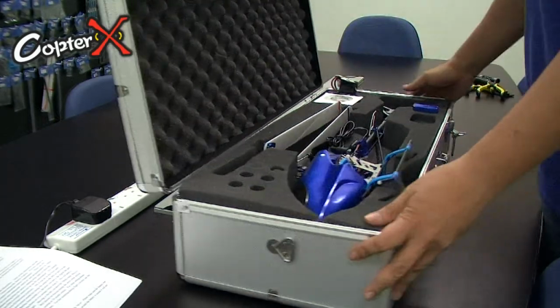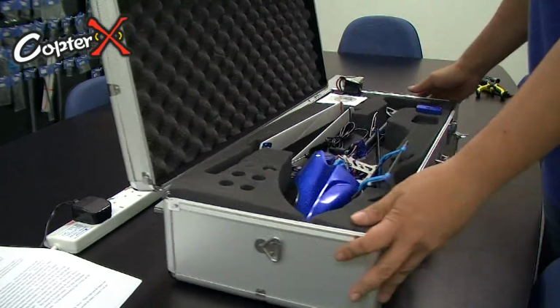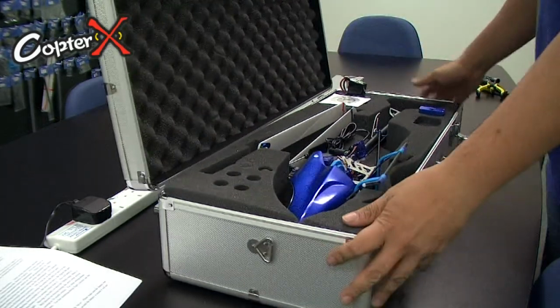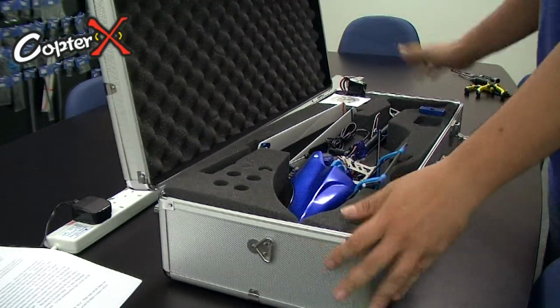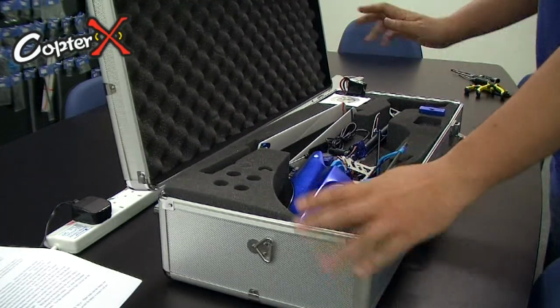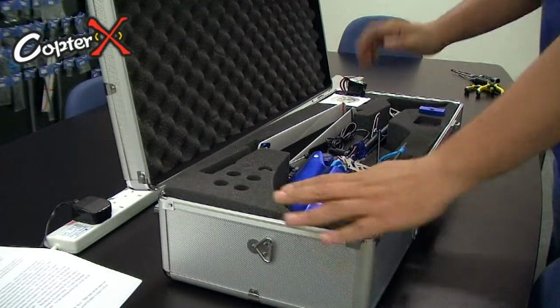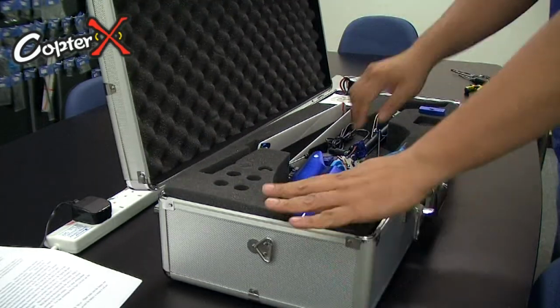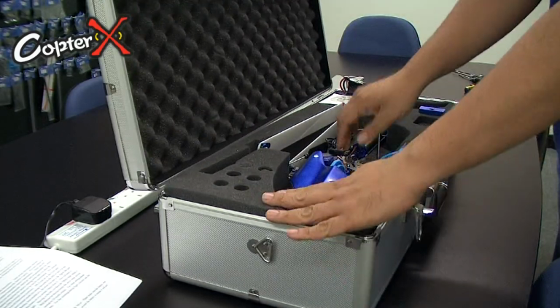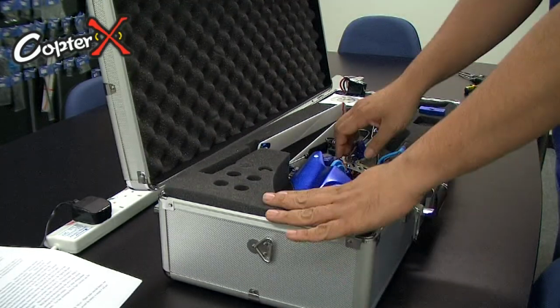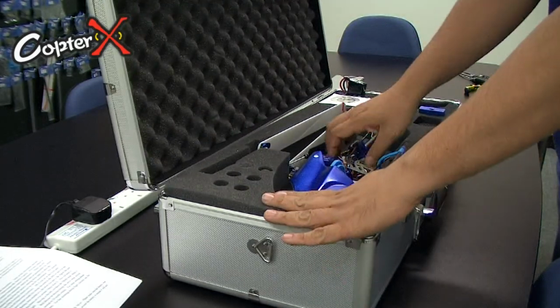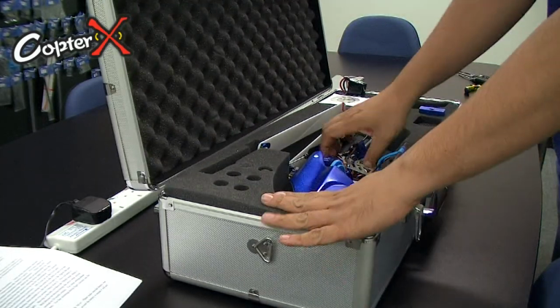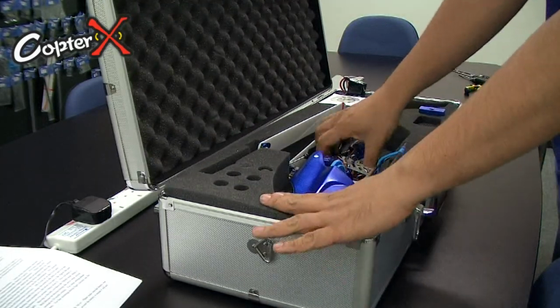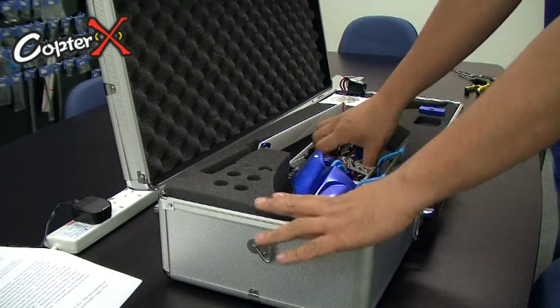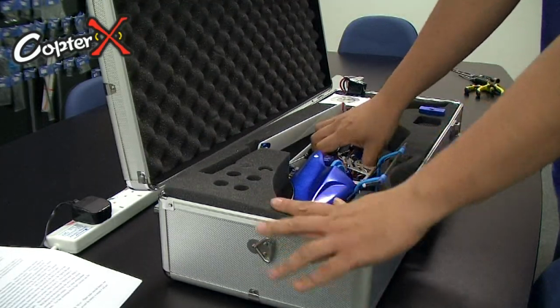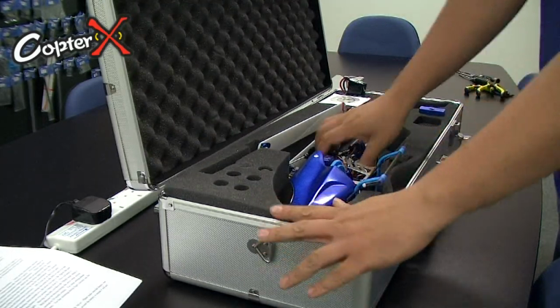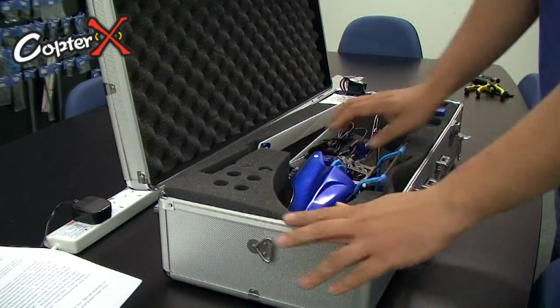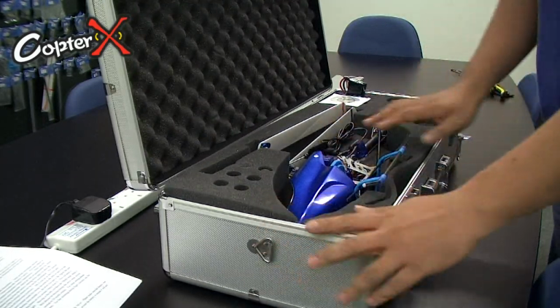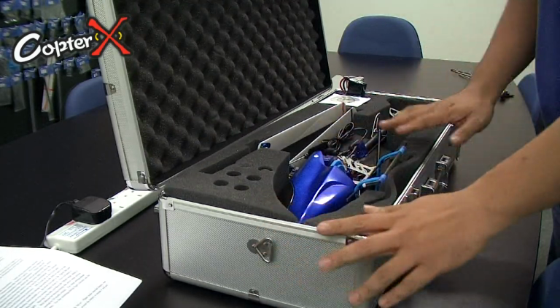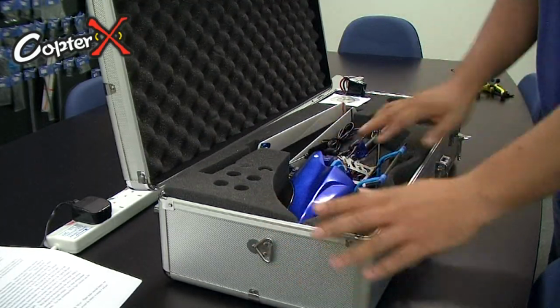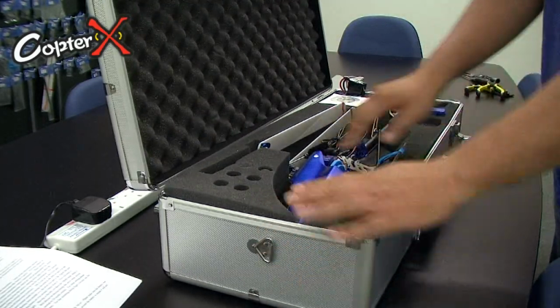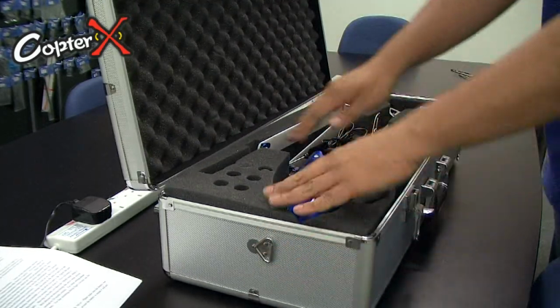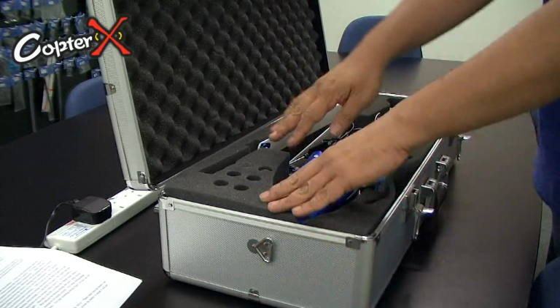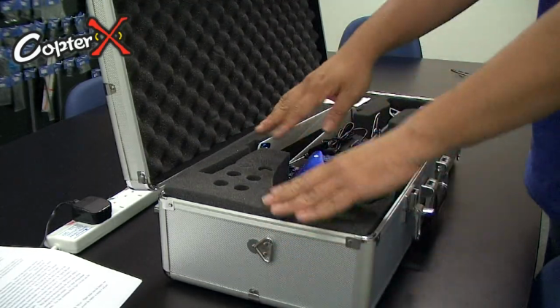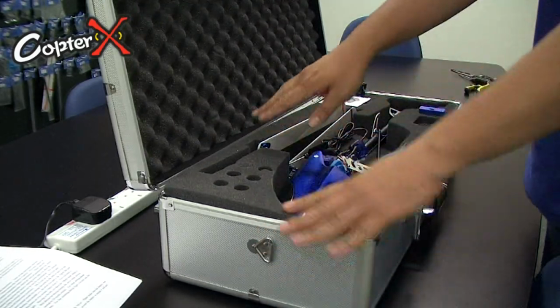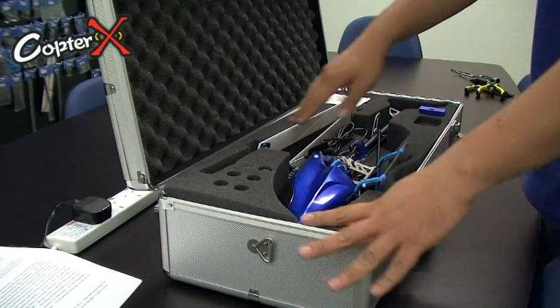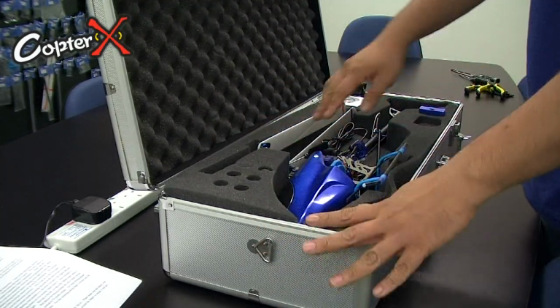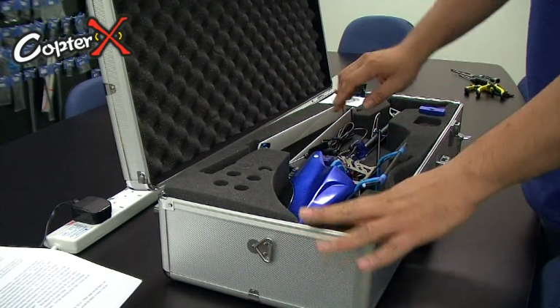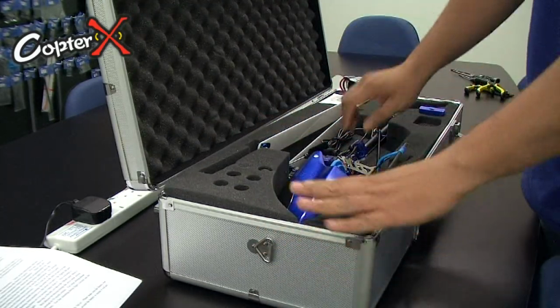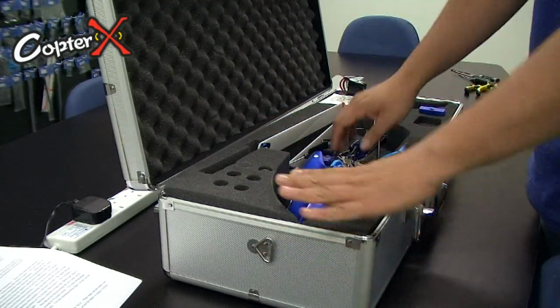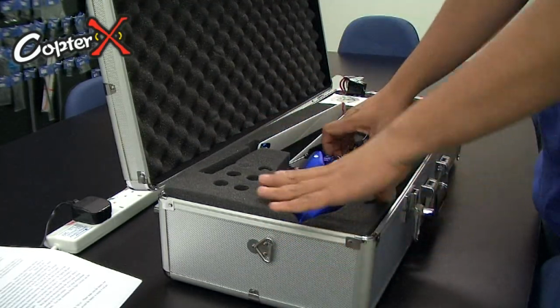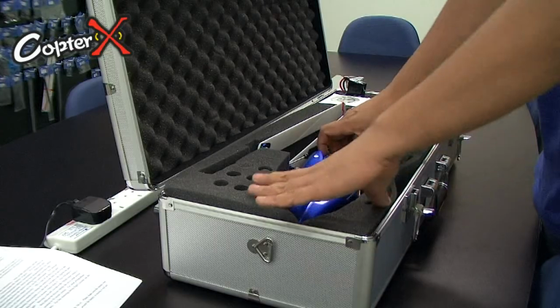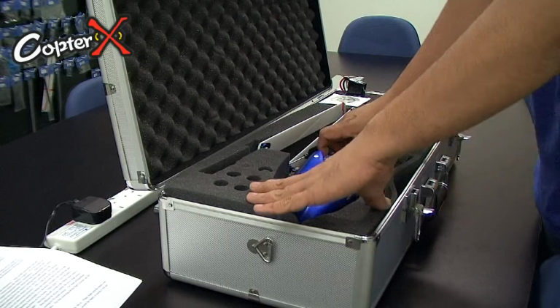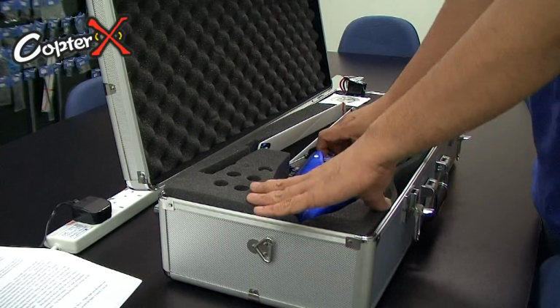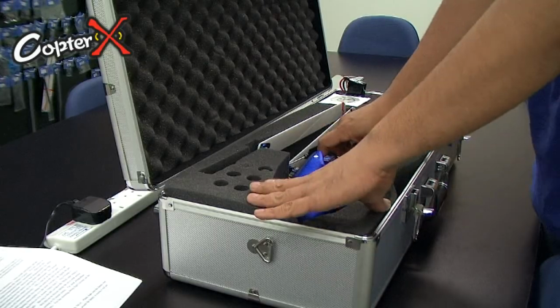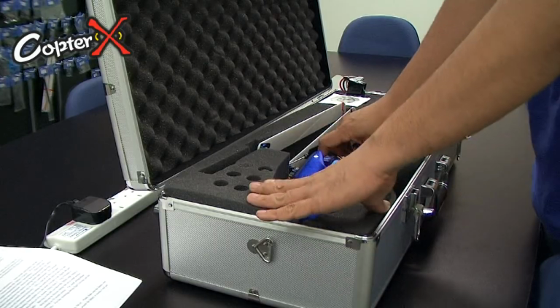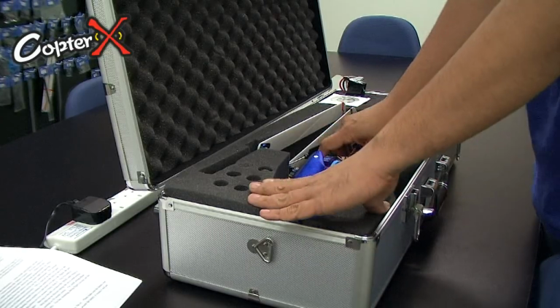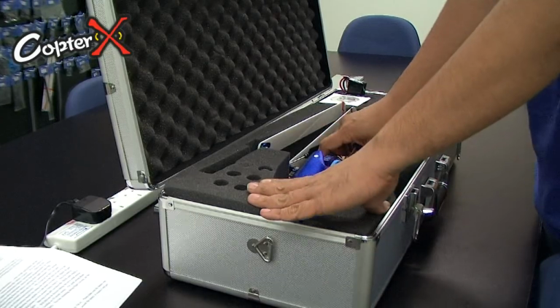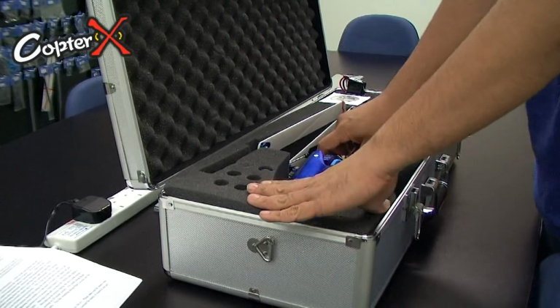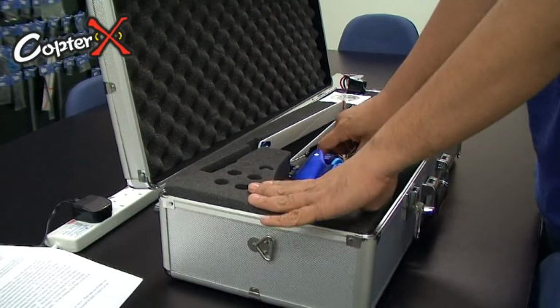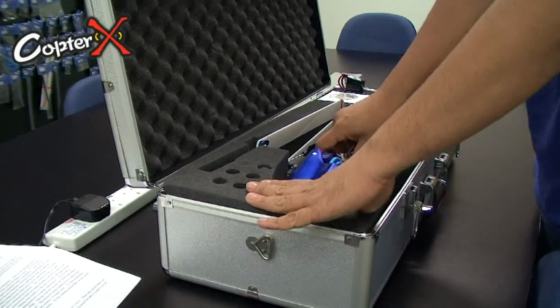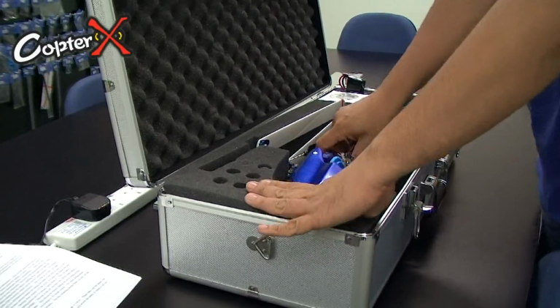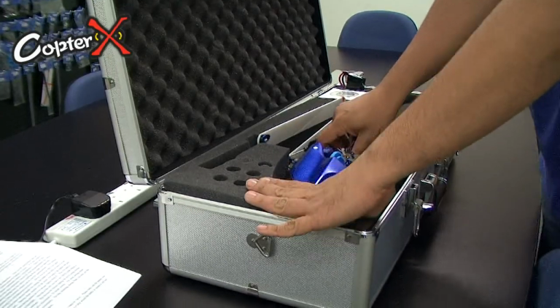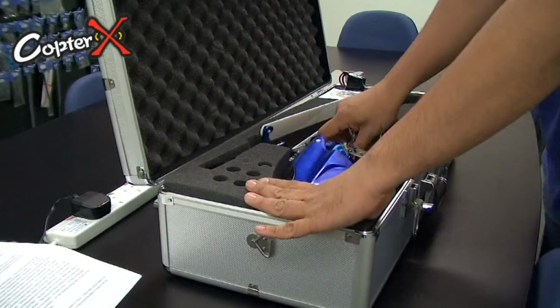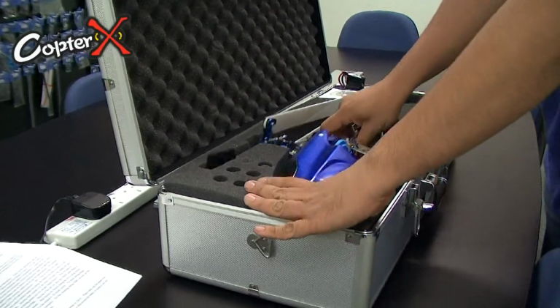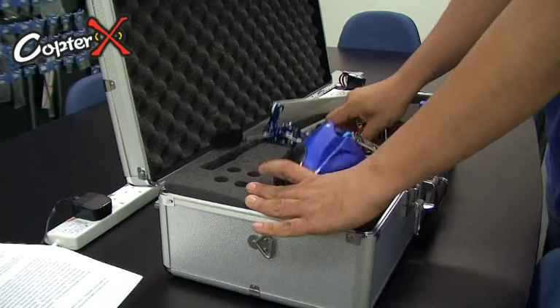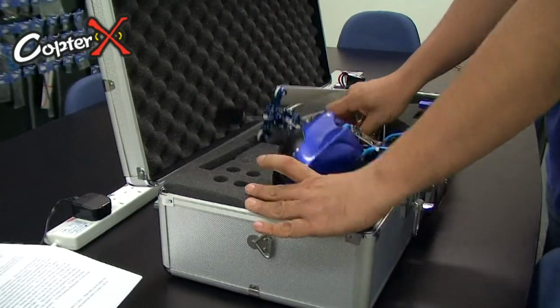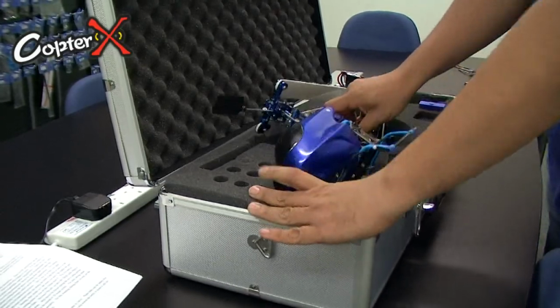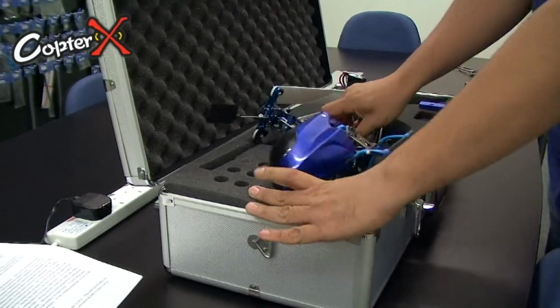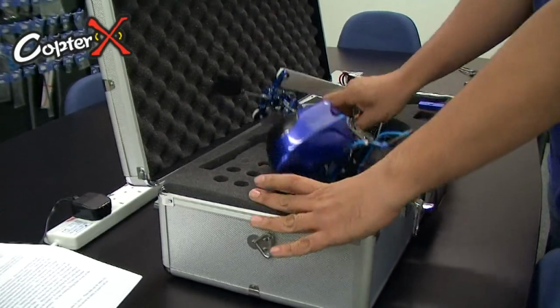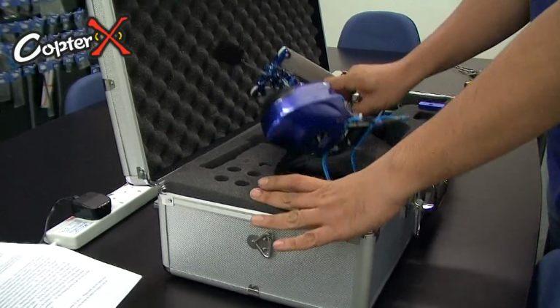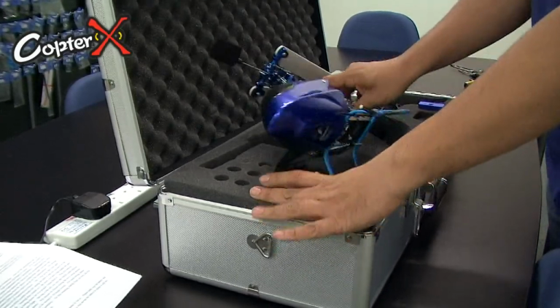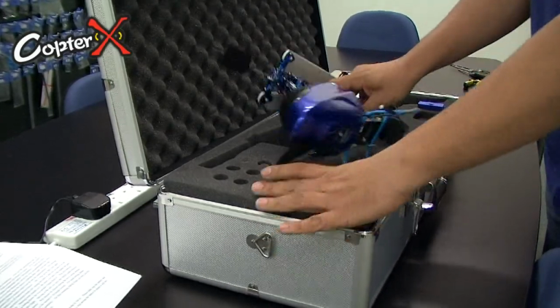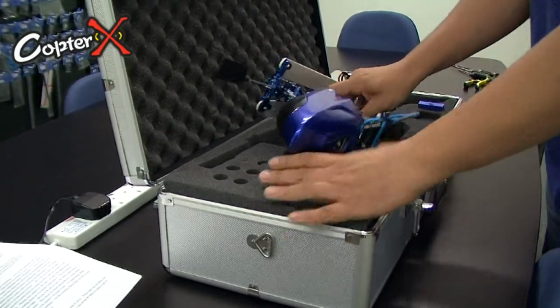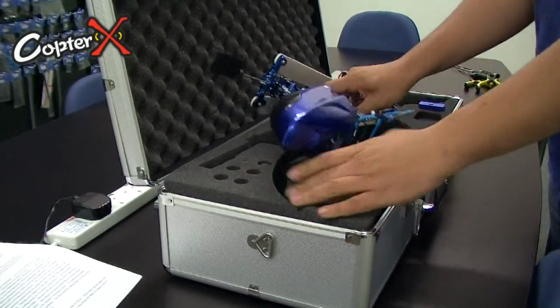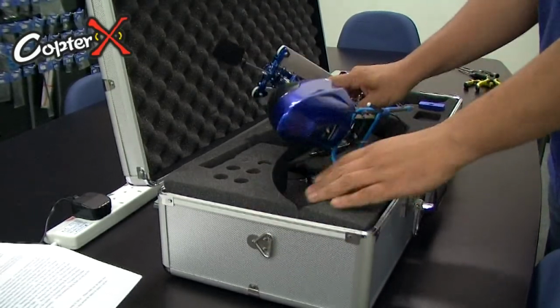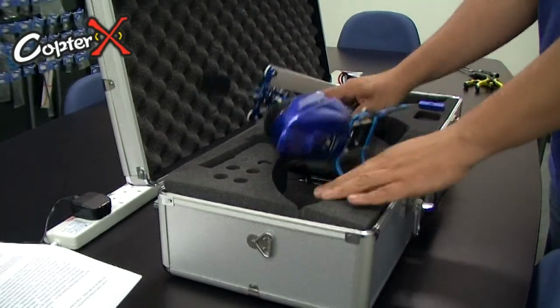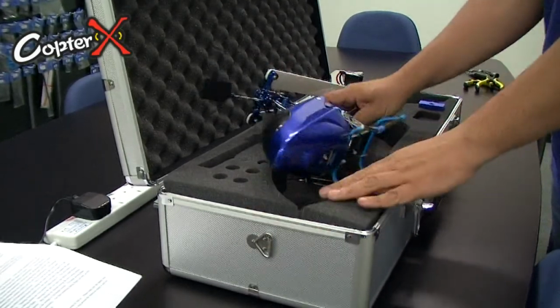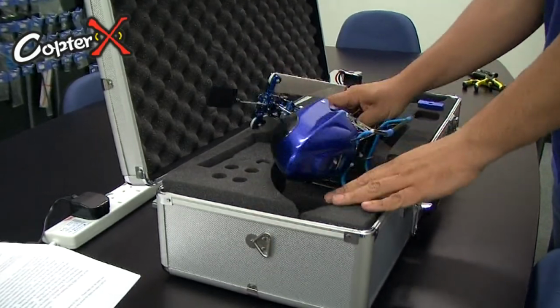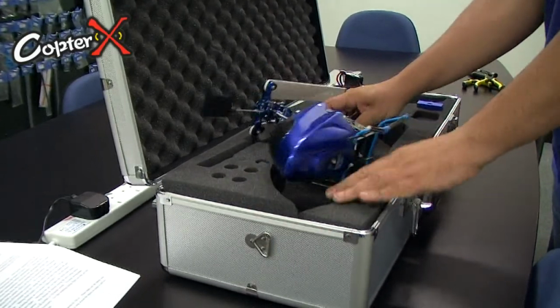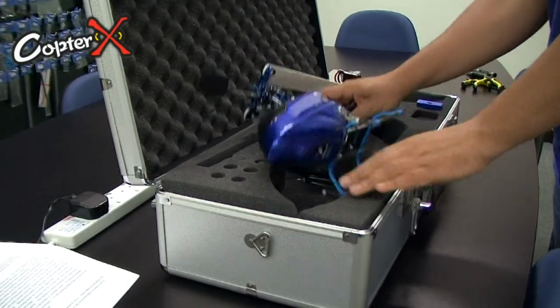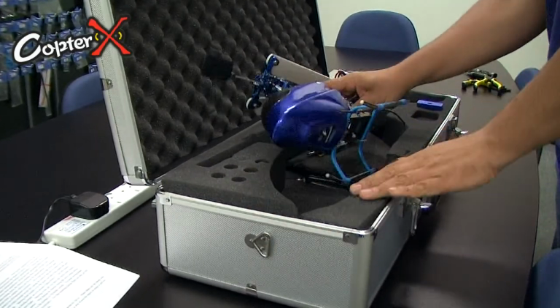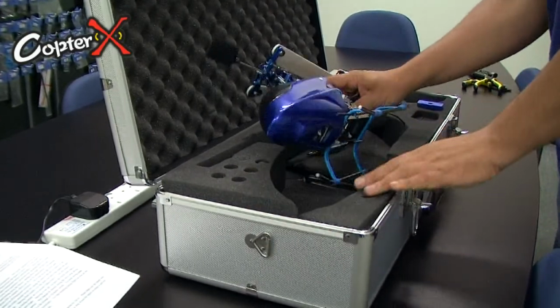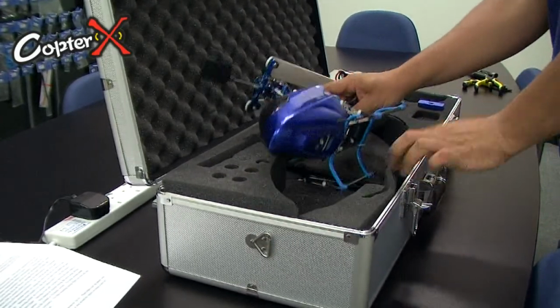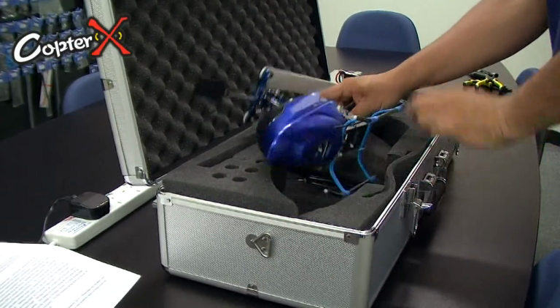Once you open the box, you see a backup phone to fit your helicopter, and your helicopter will fit inside.